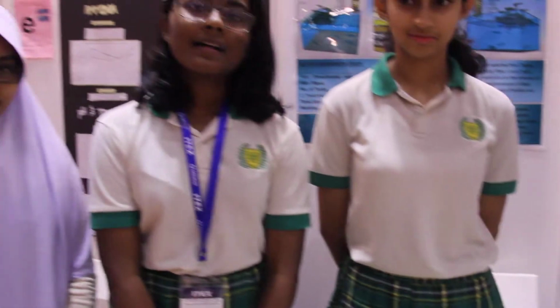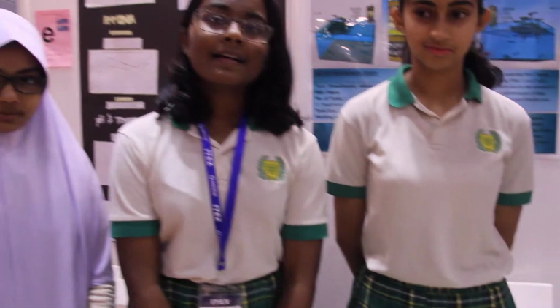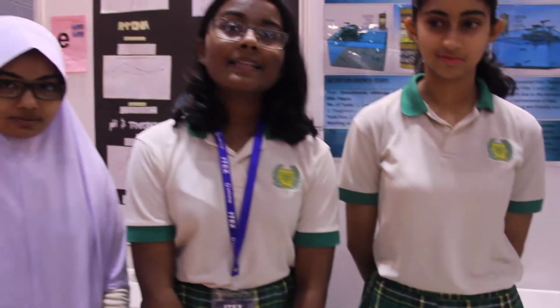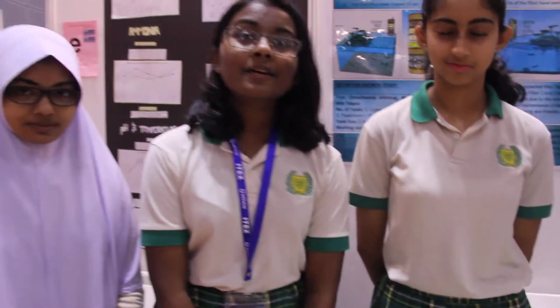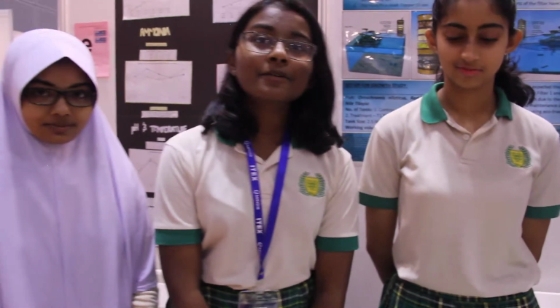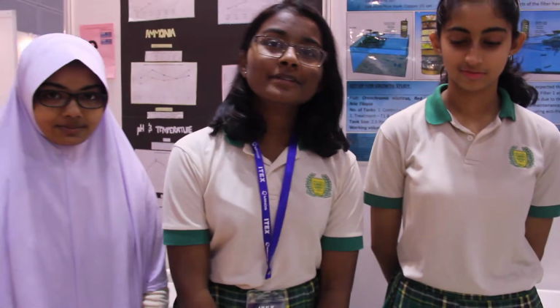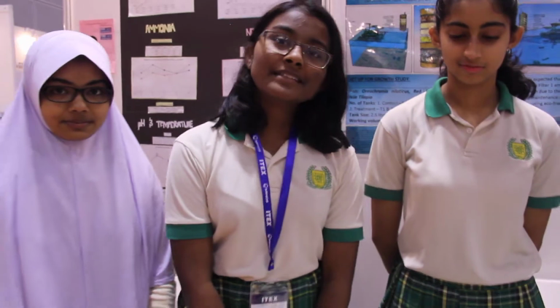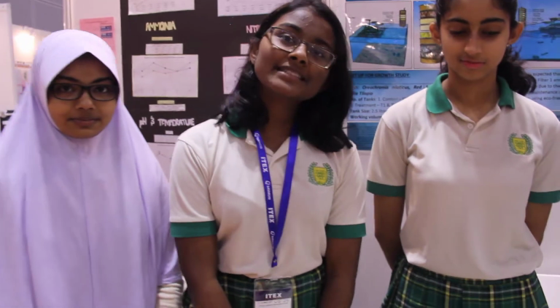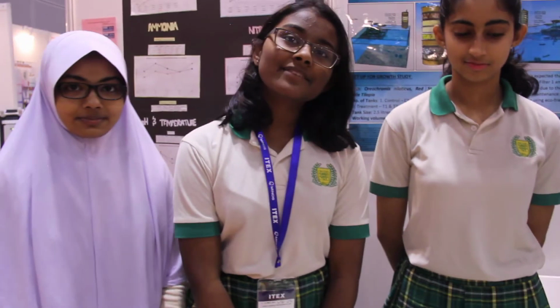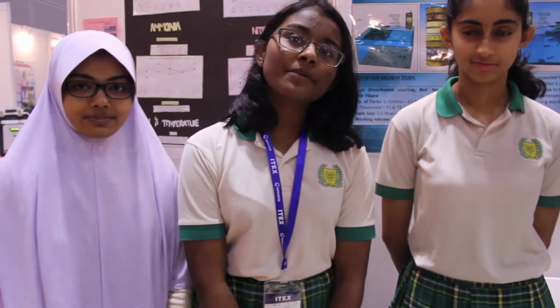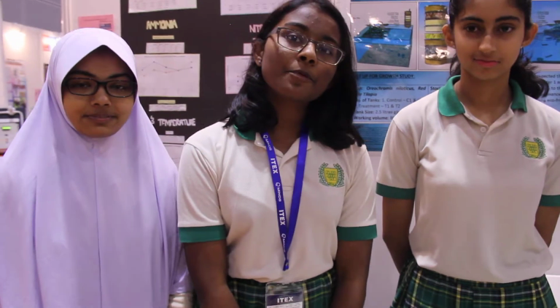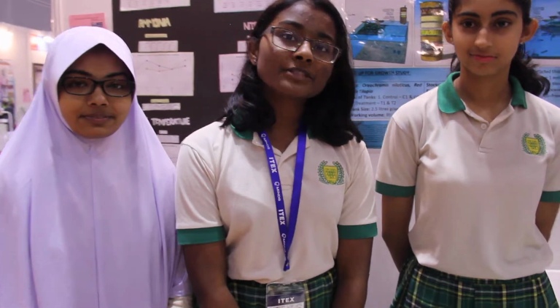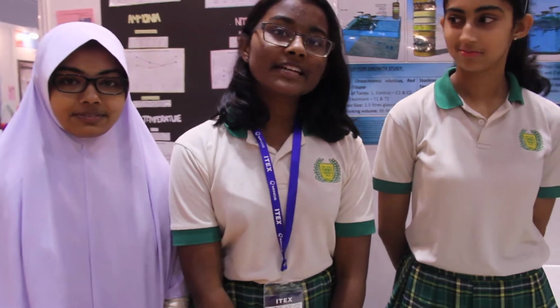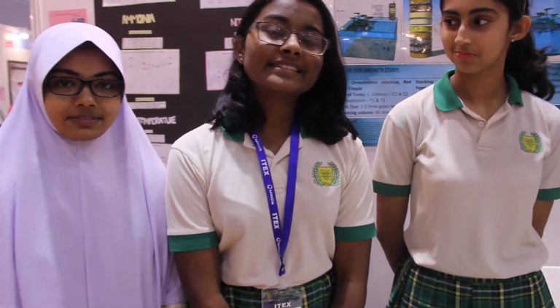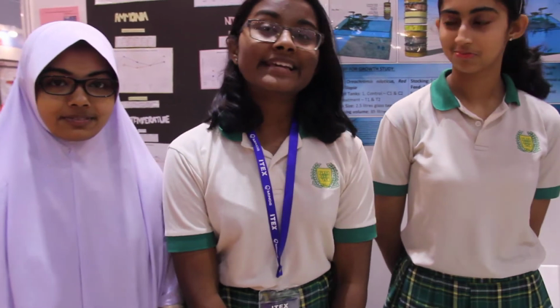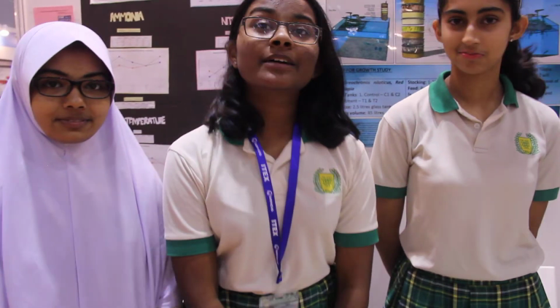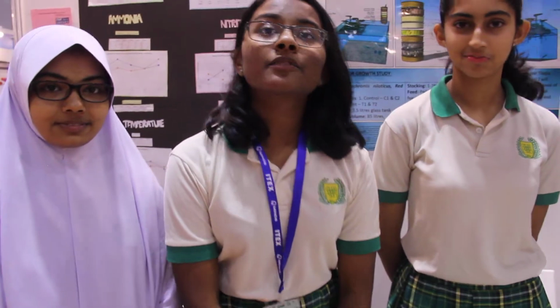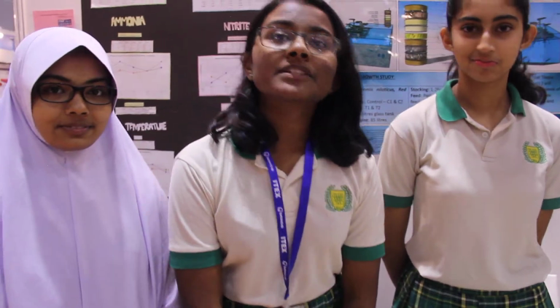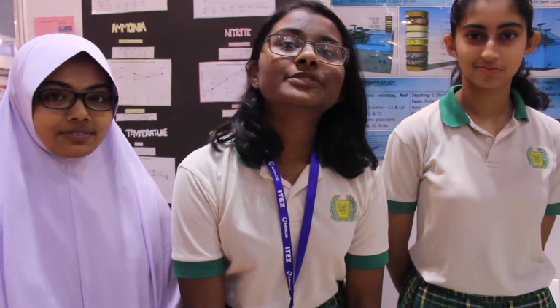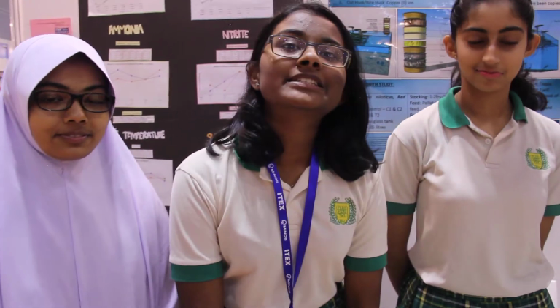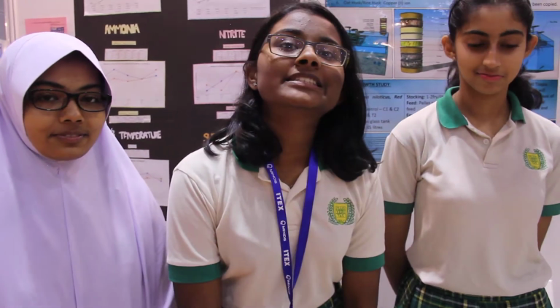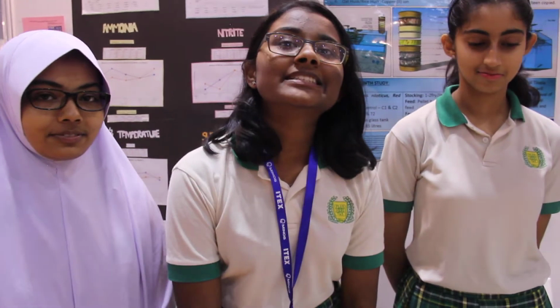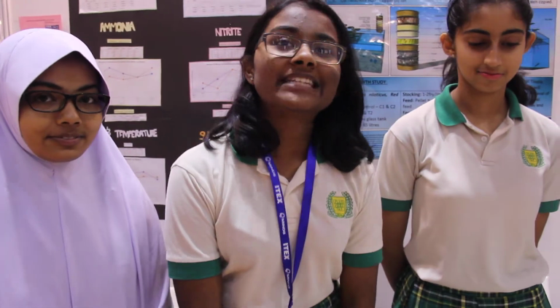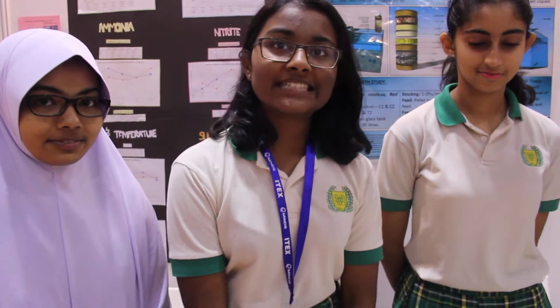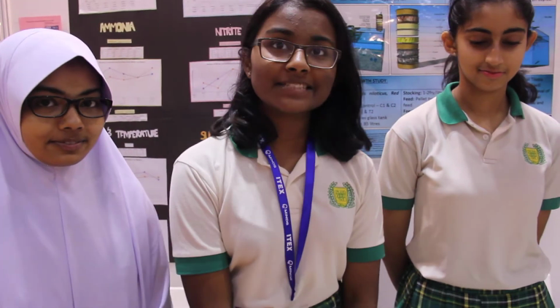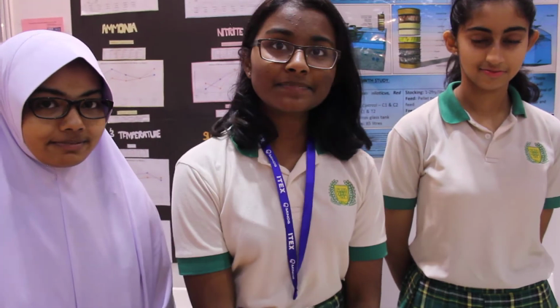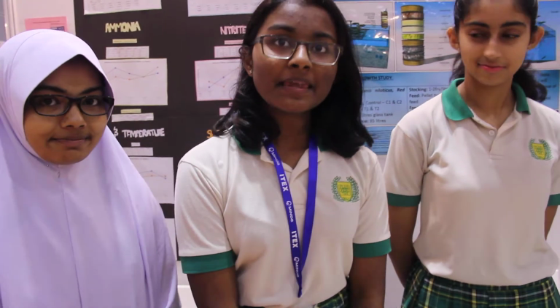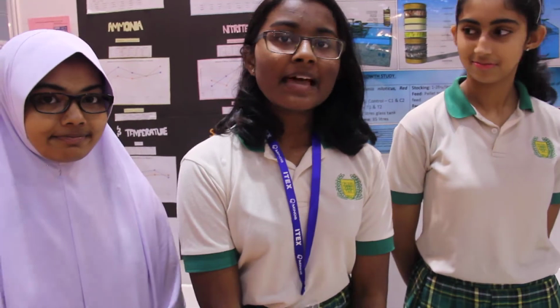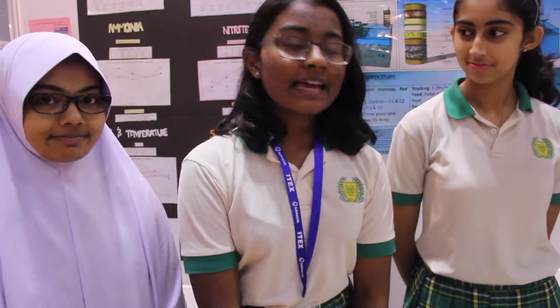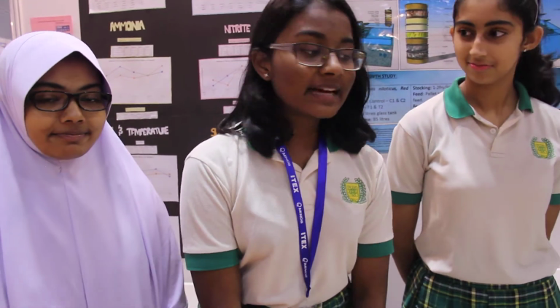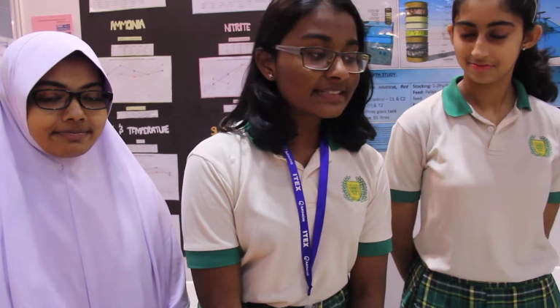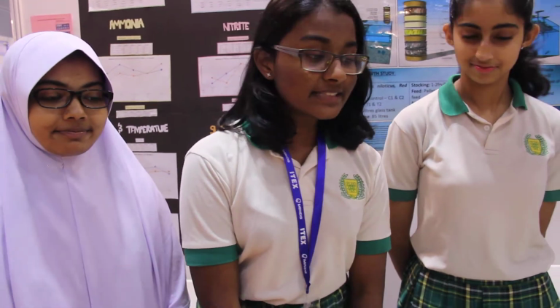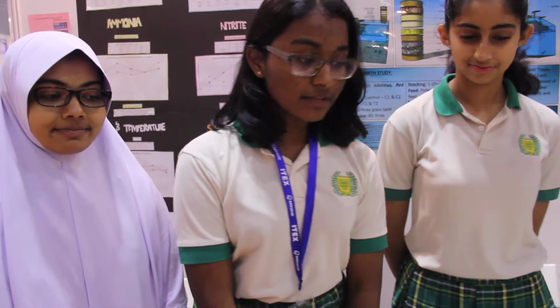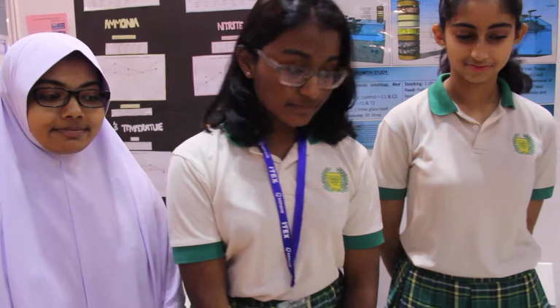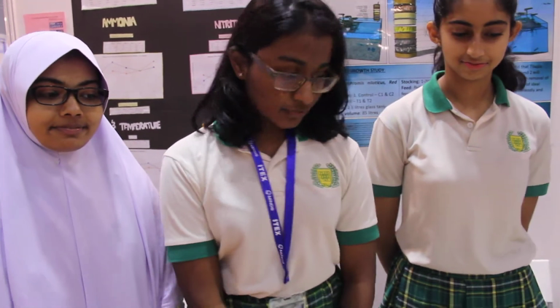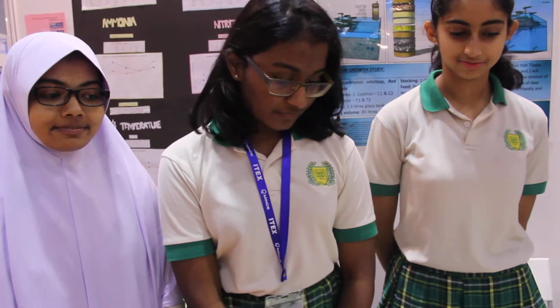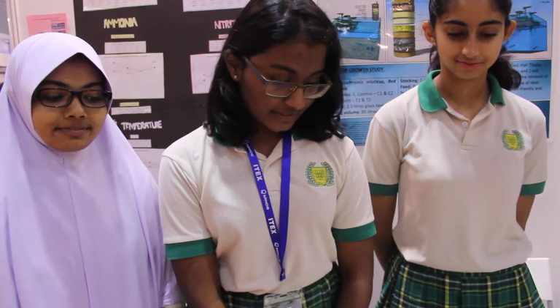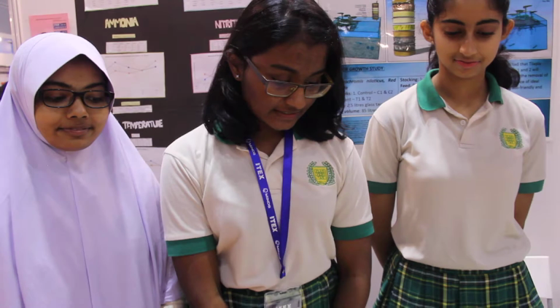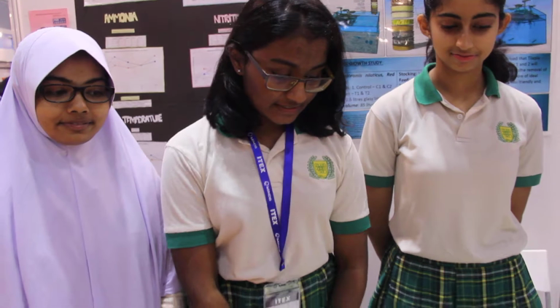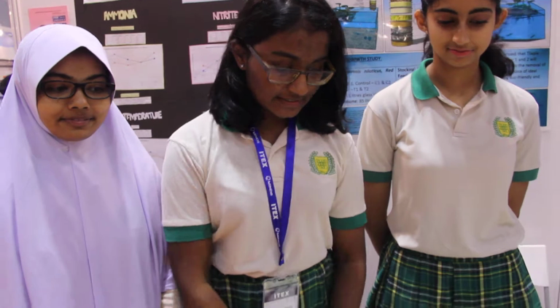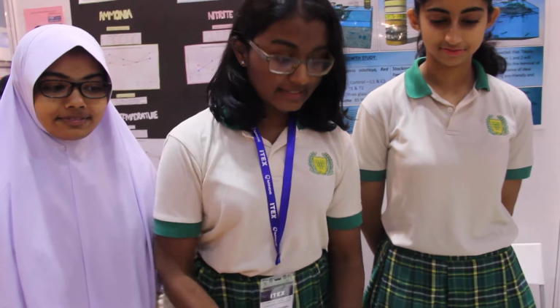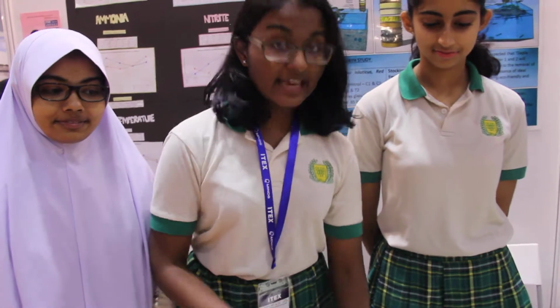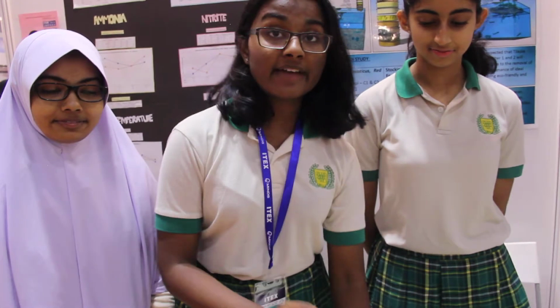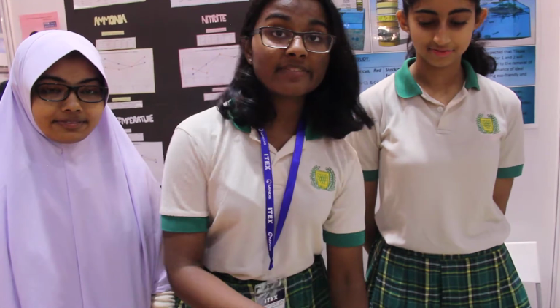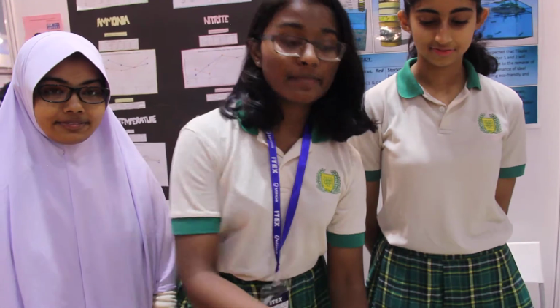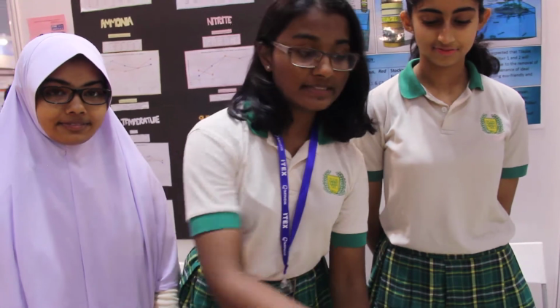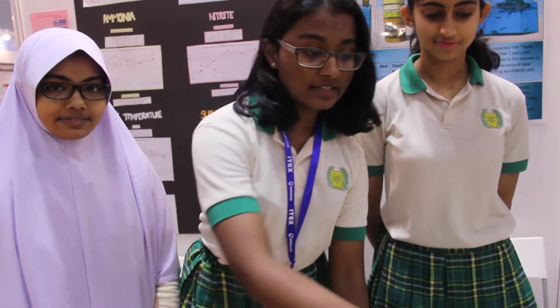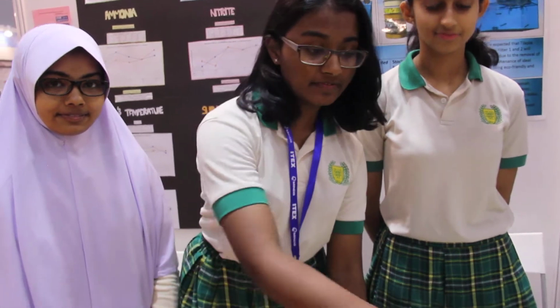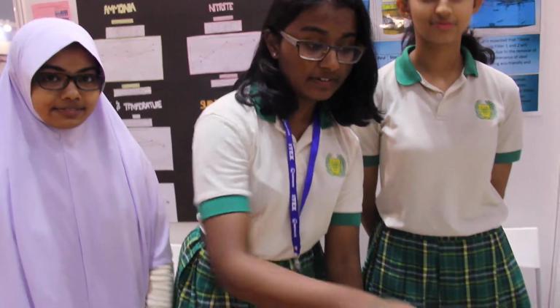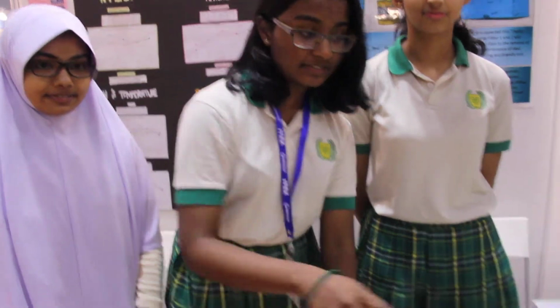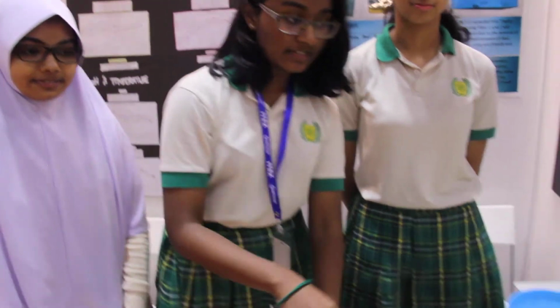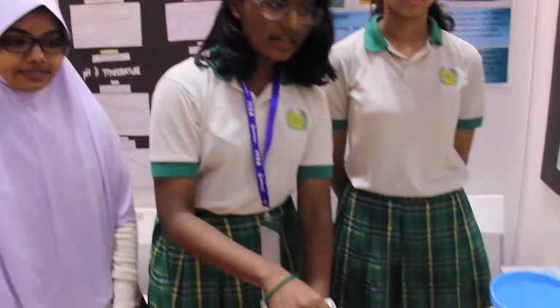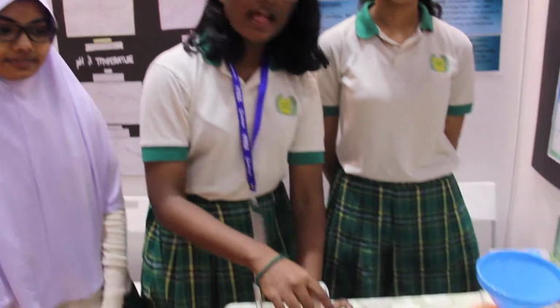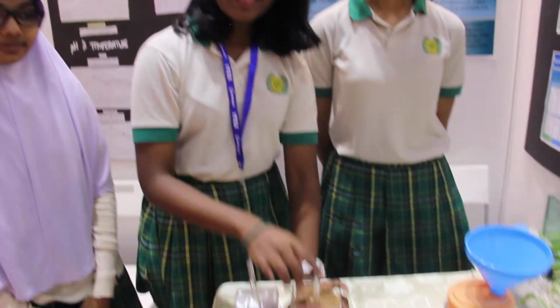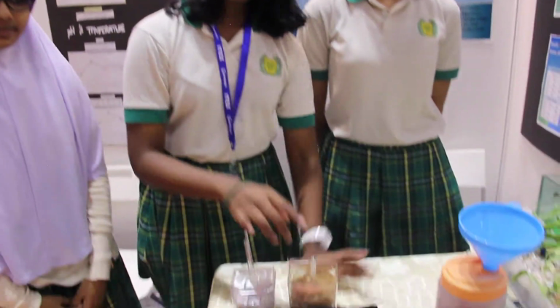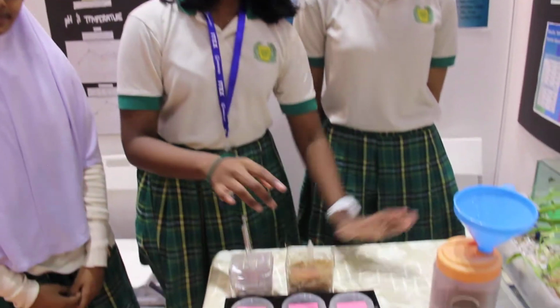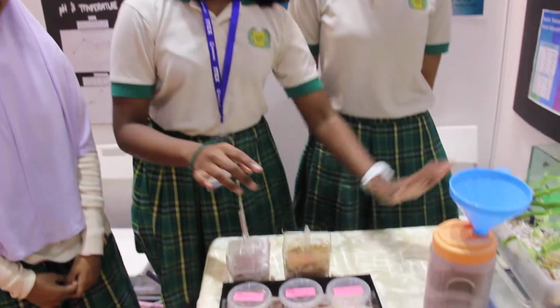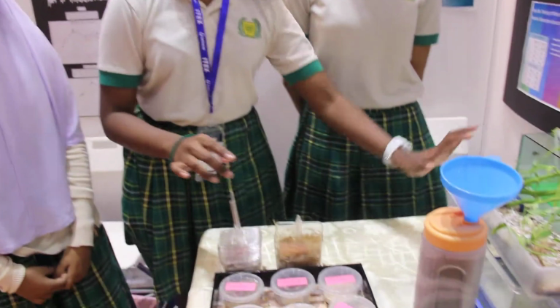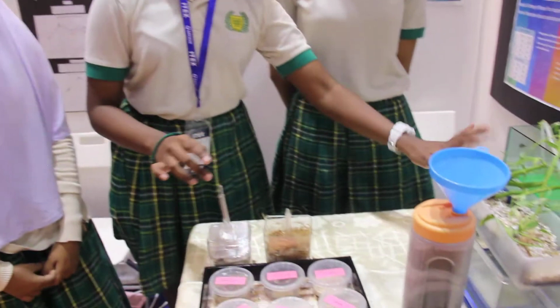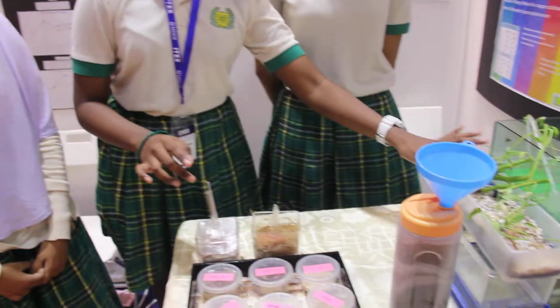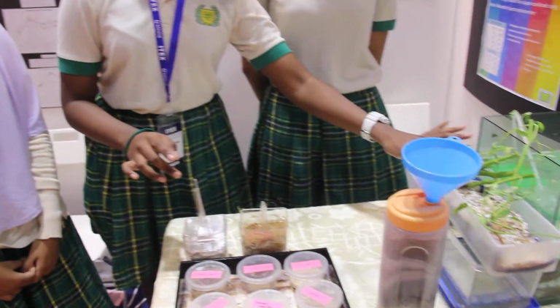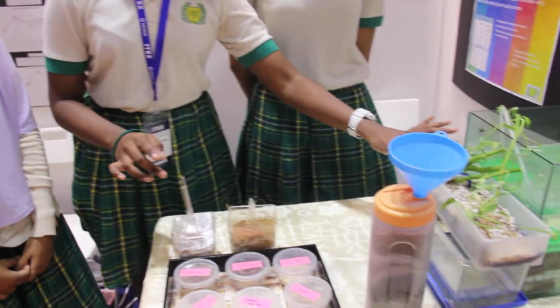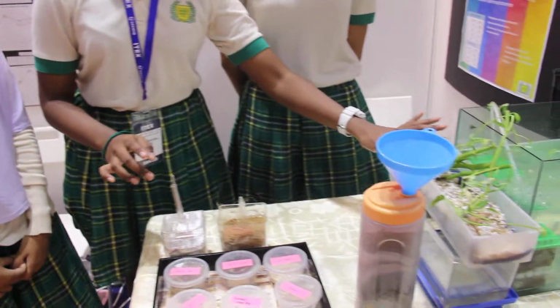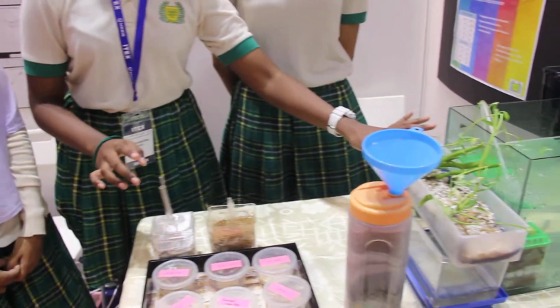Hello, this is our project, the Eco-Filtration System. It consists of two filters: the heavy metal filter and the bulk filter.